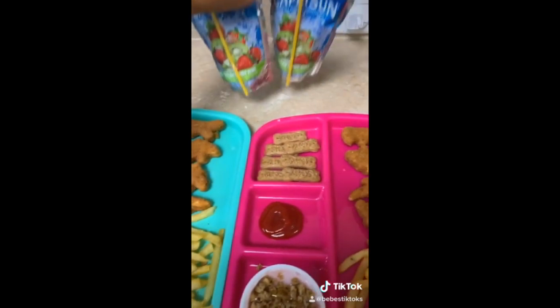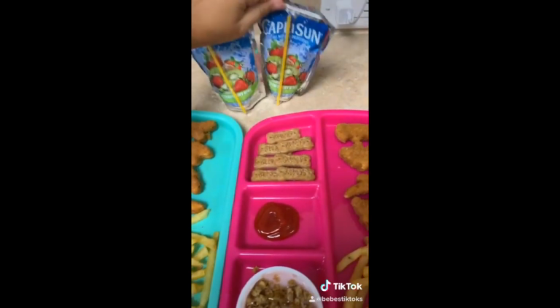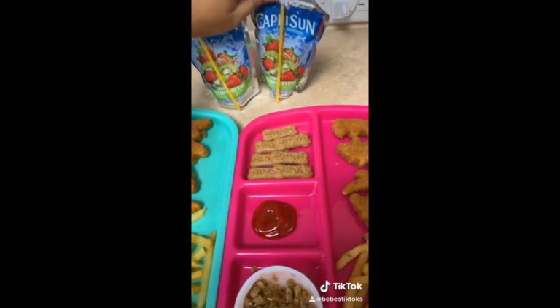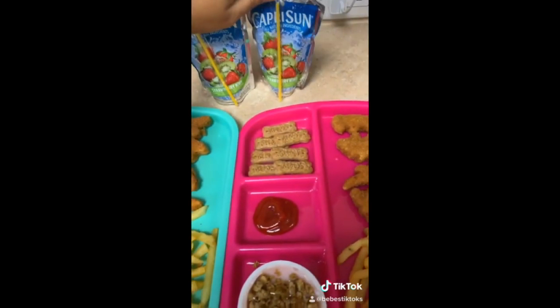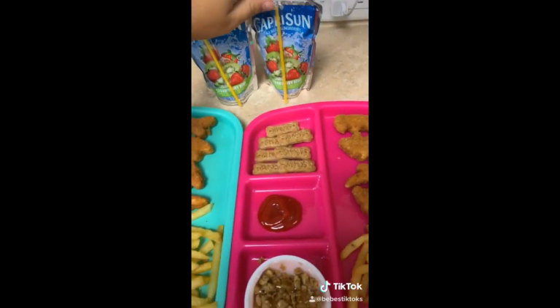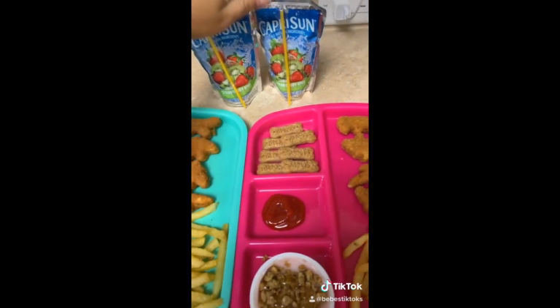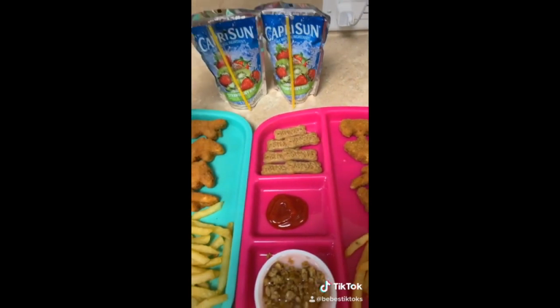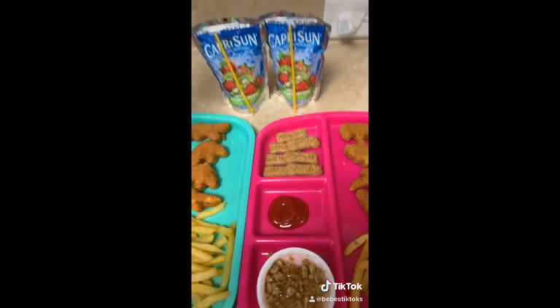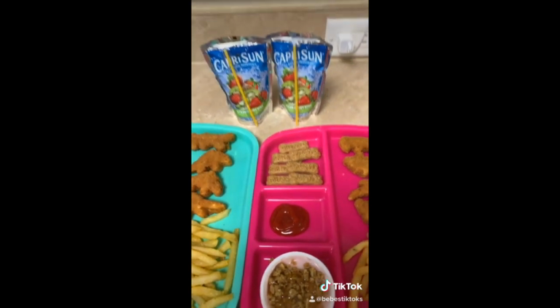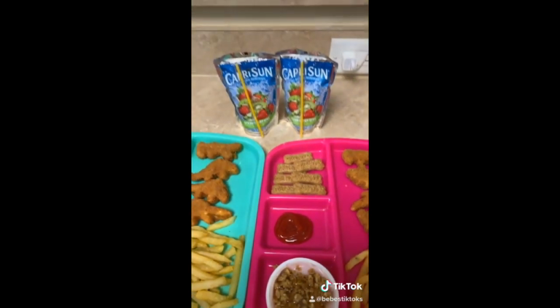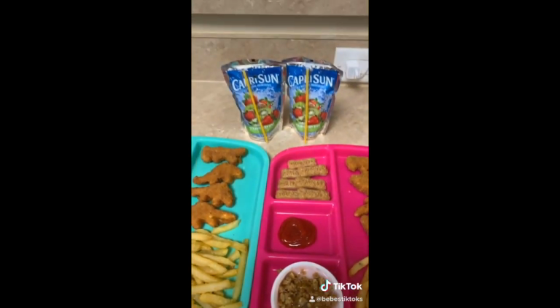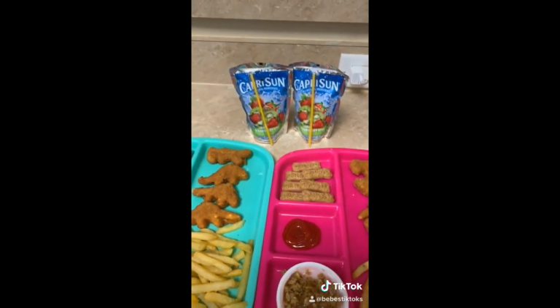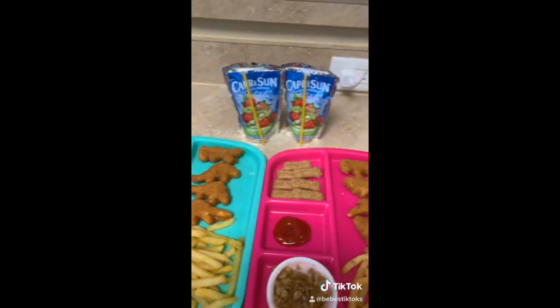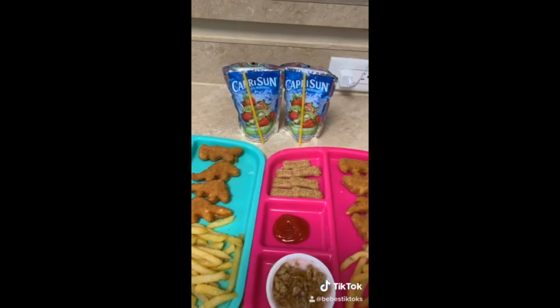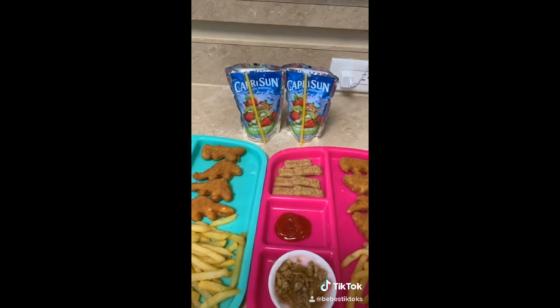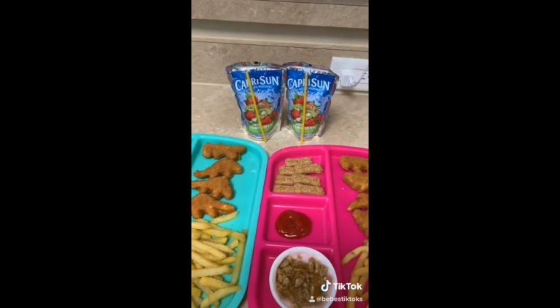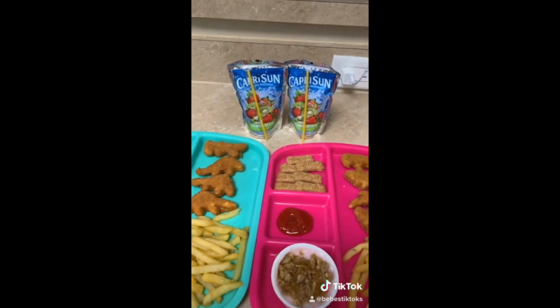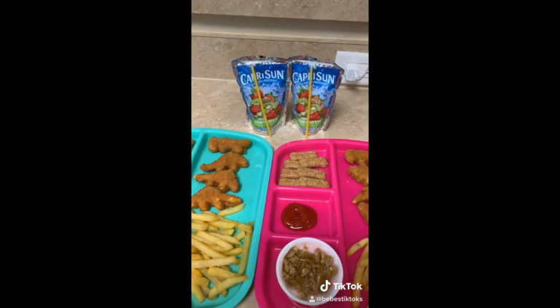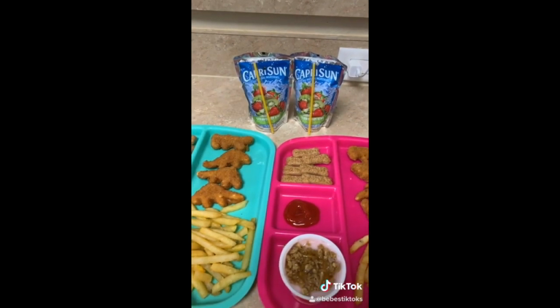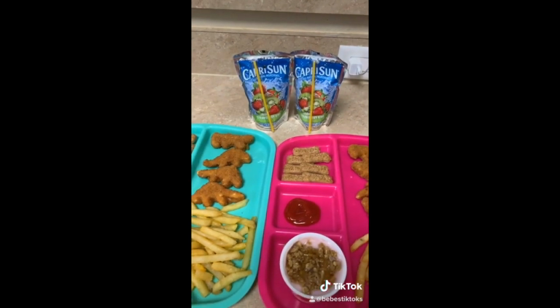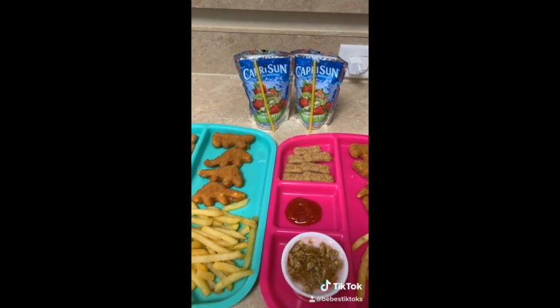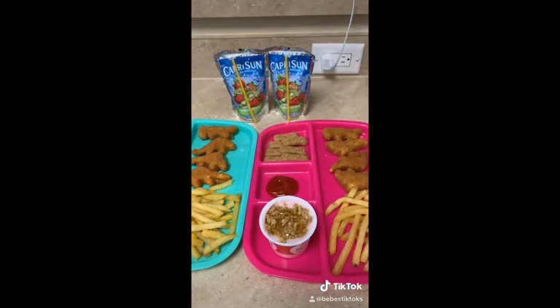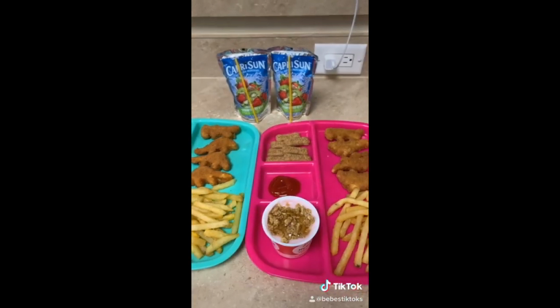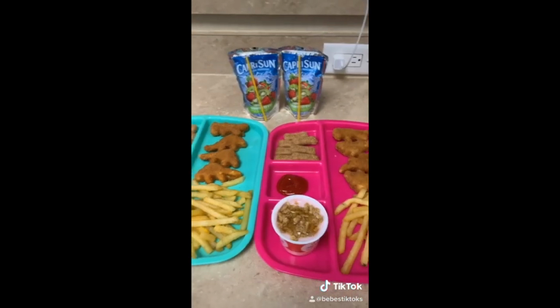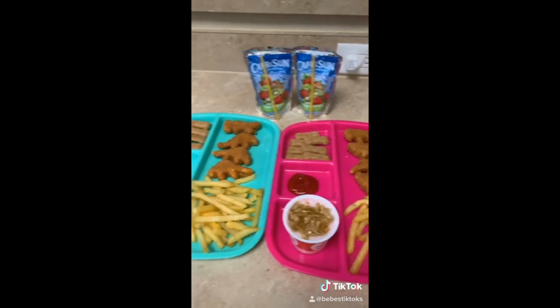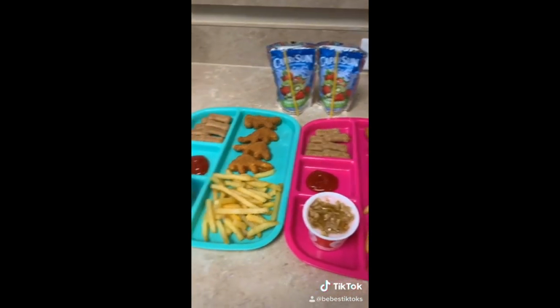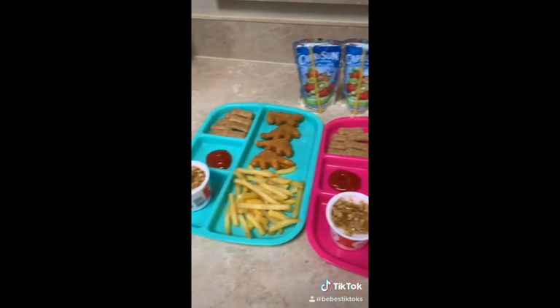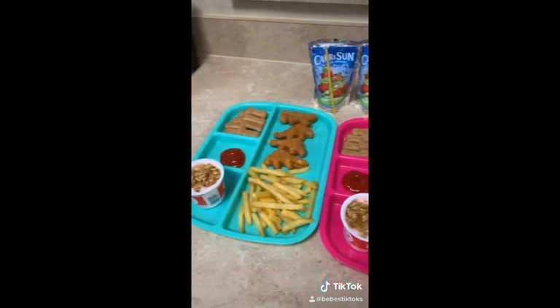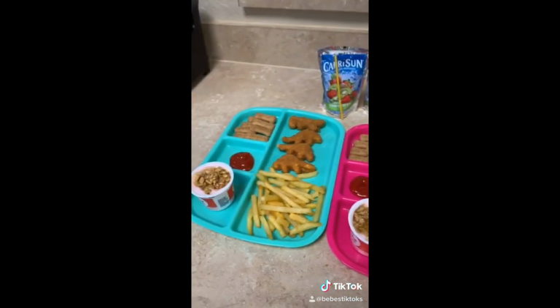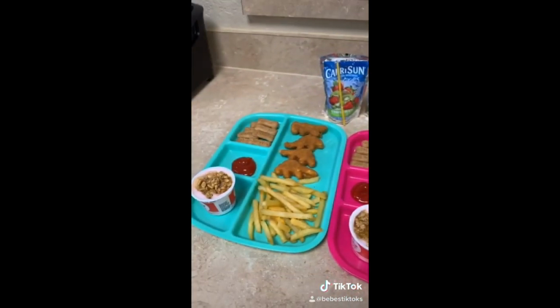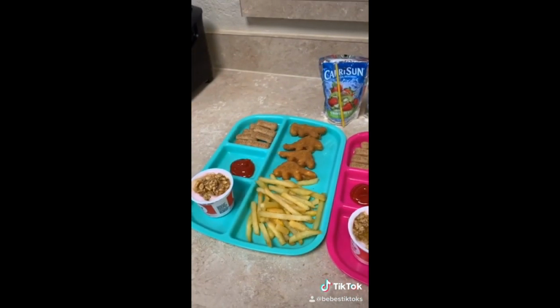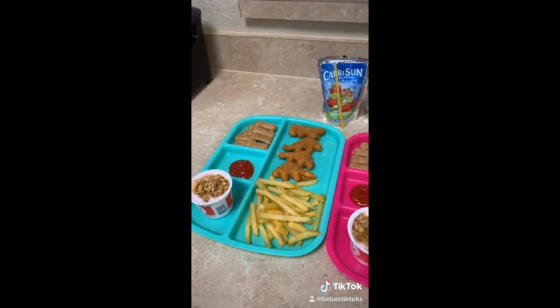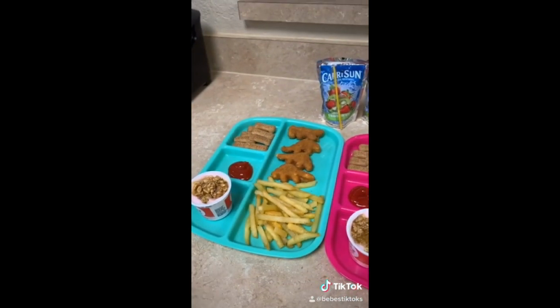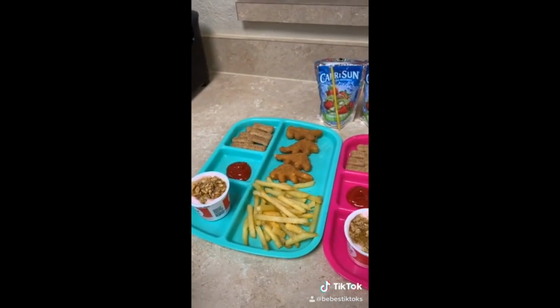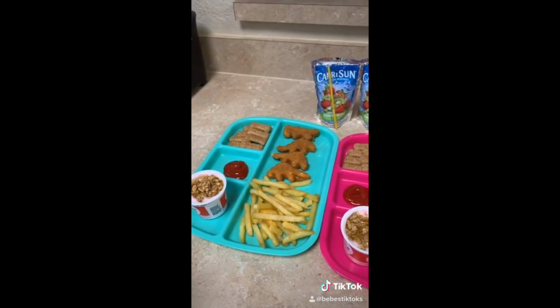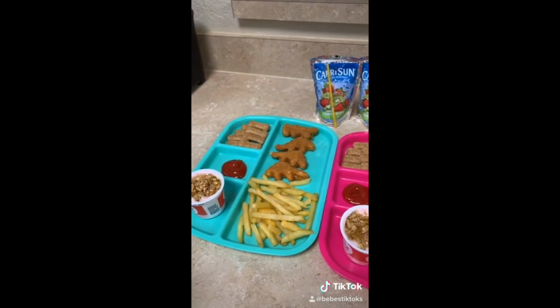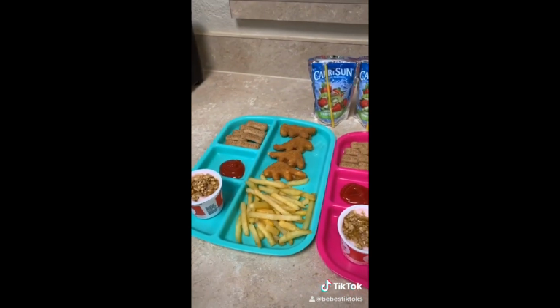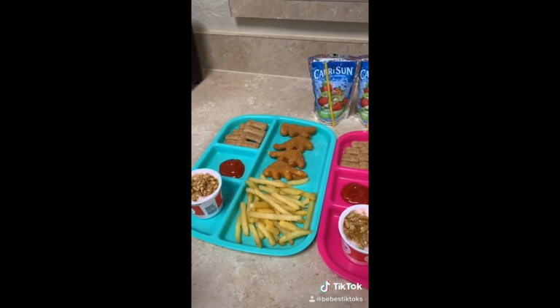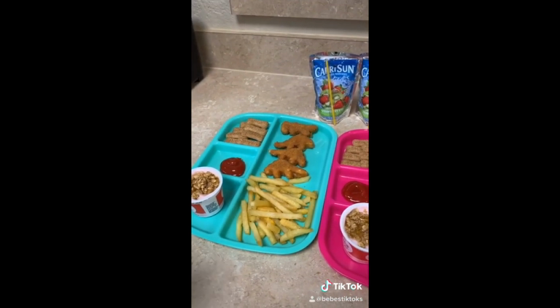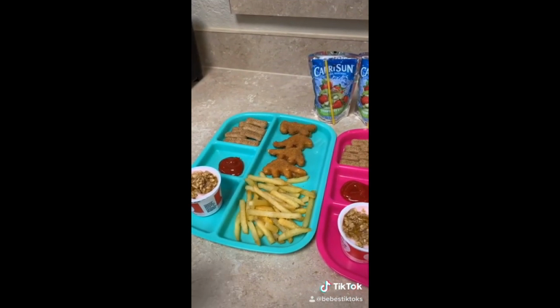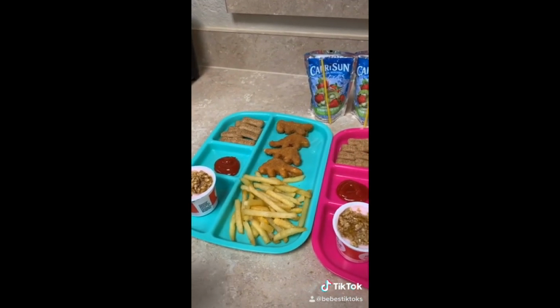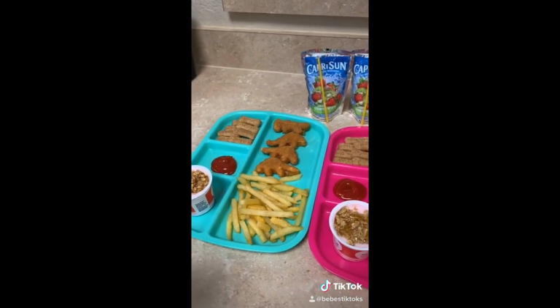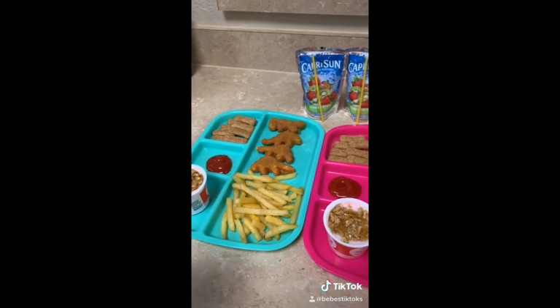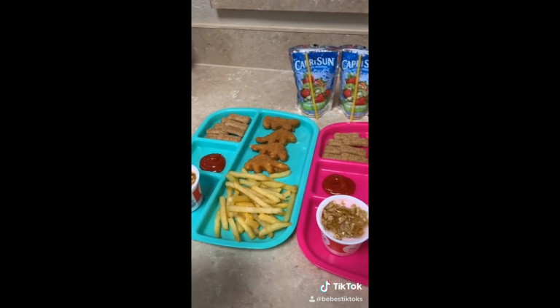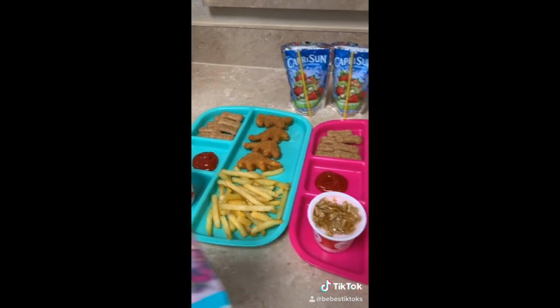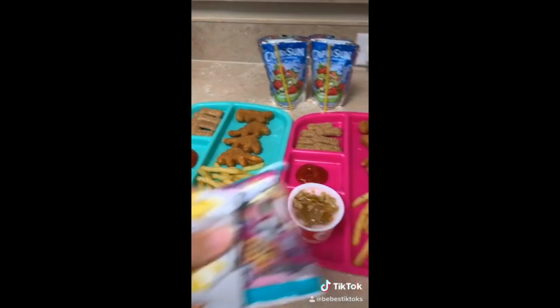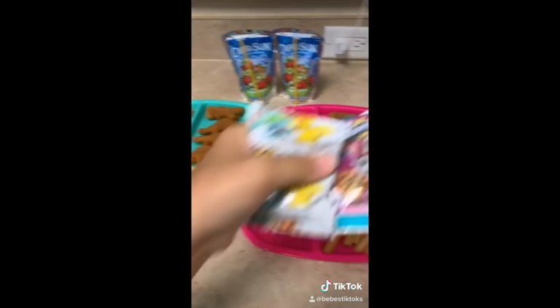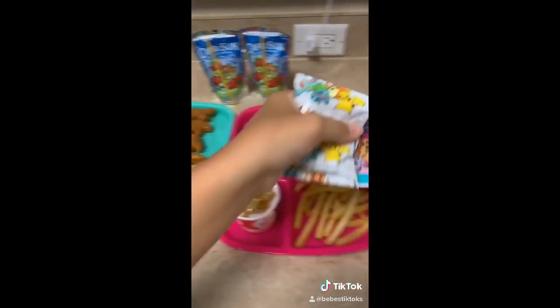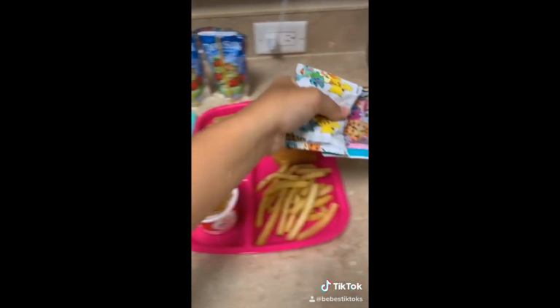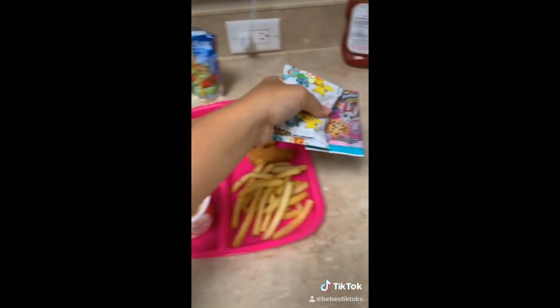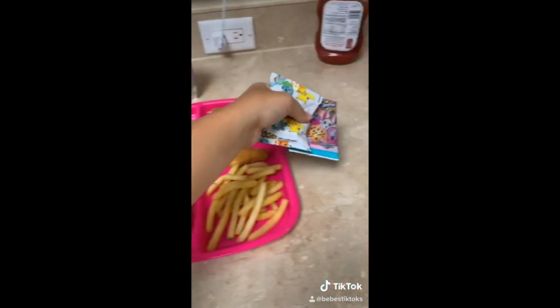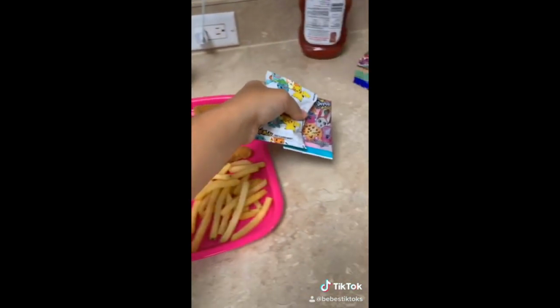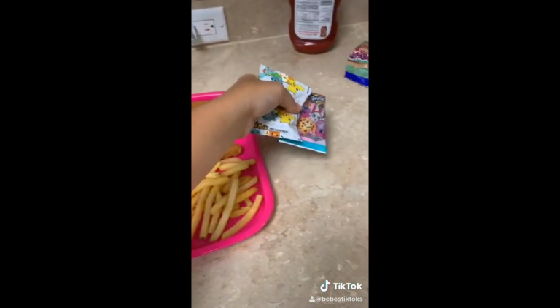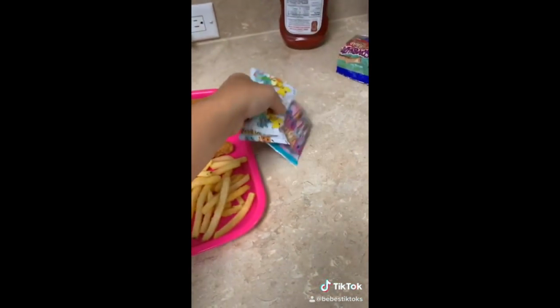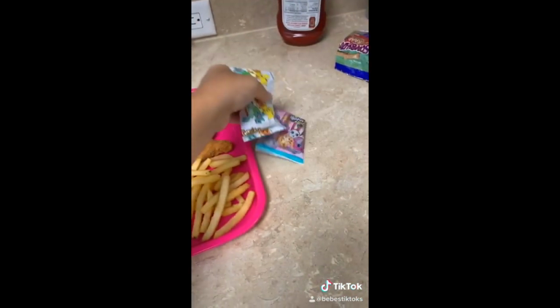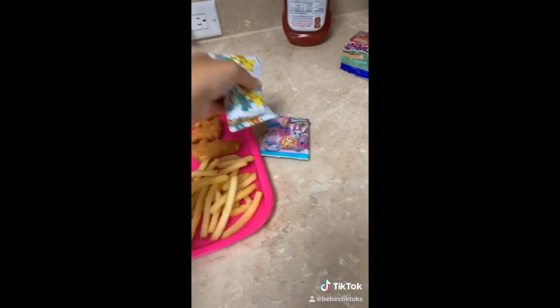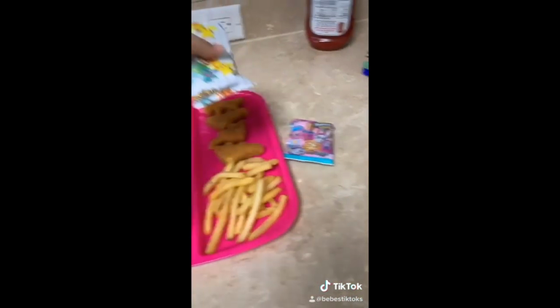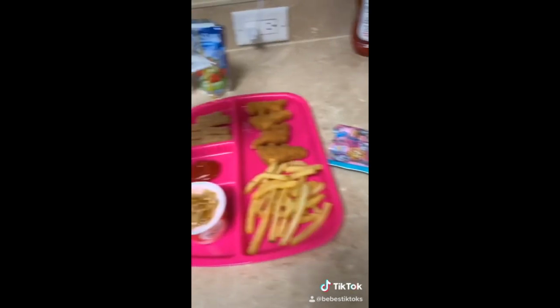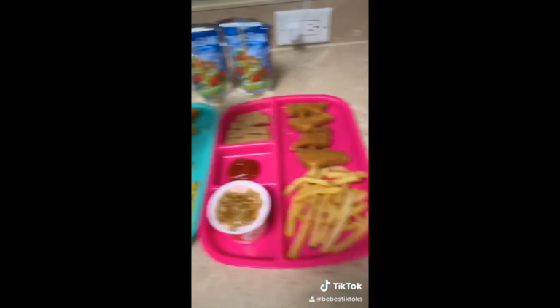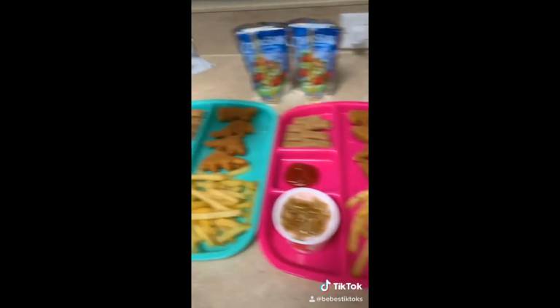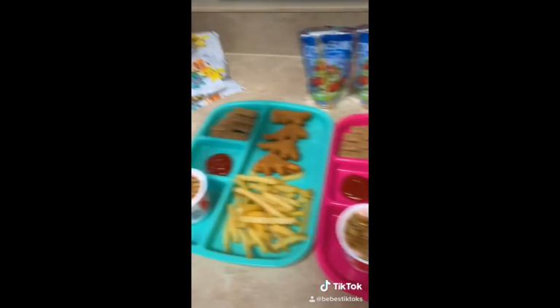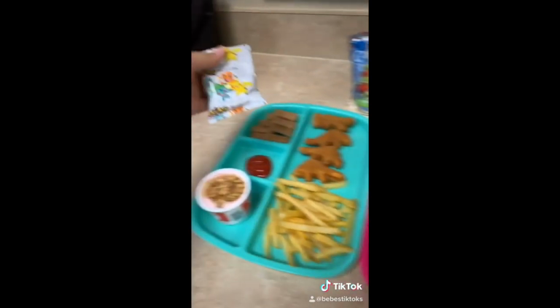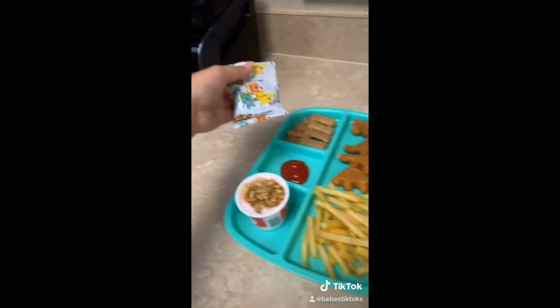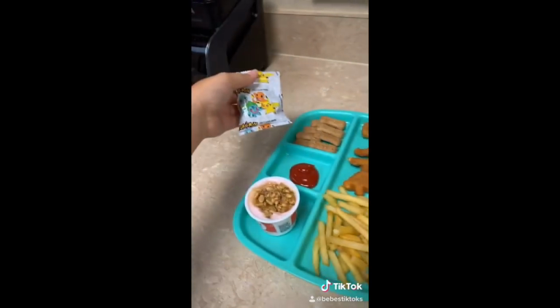They're going to have a Capri Sun as well, and if they finish all of their food, then they will have some fruit snacks.